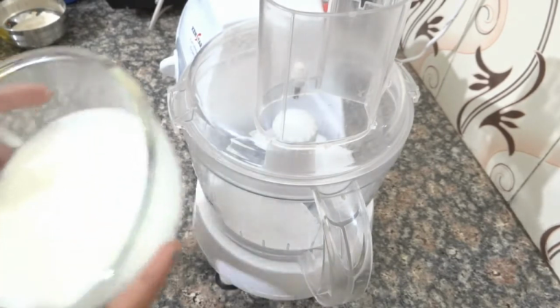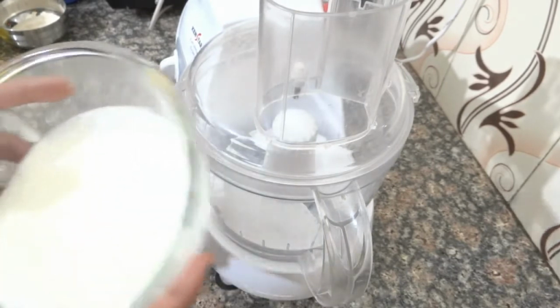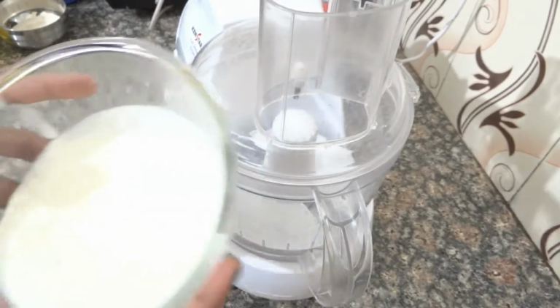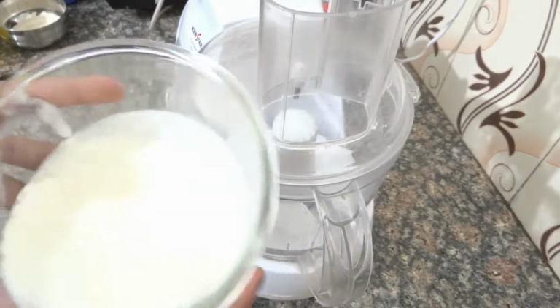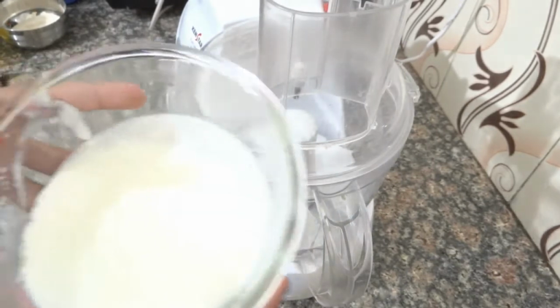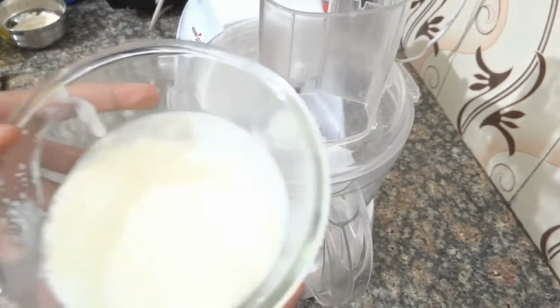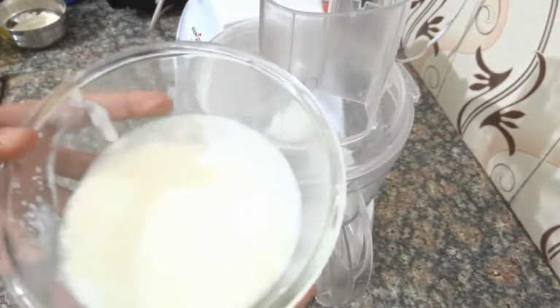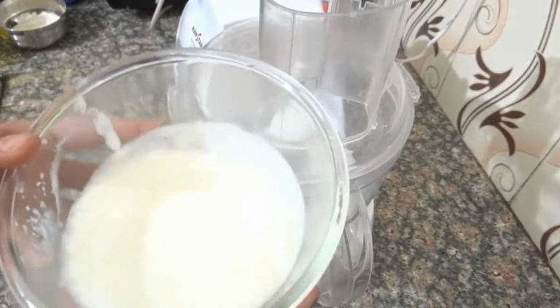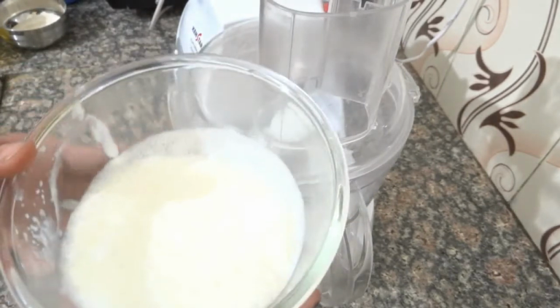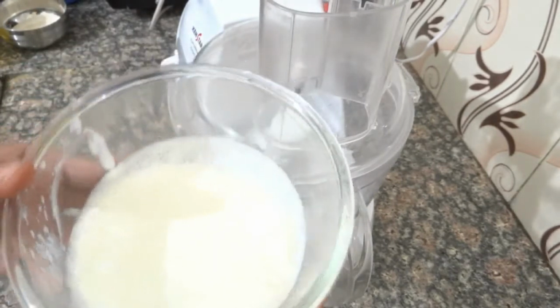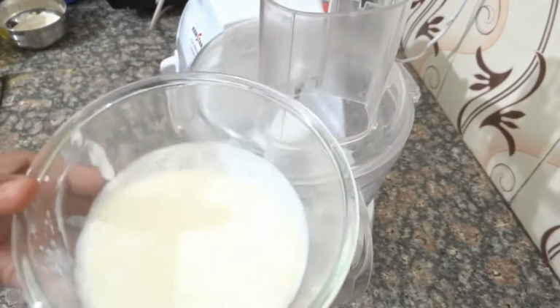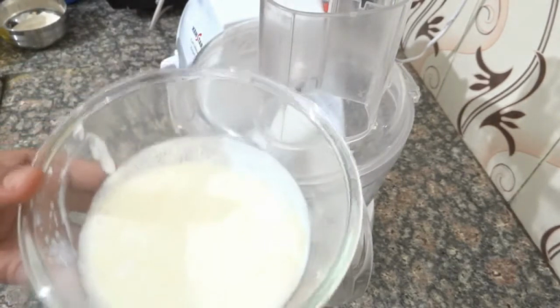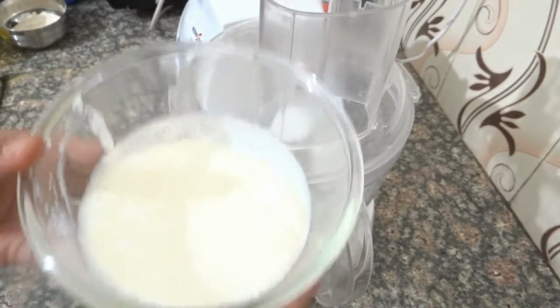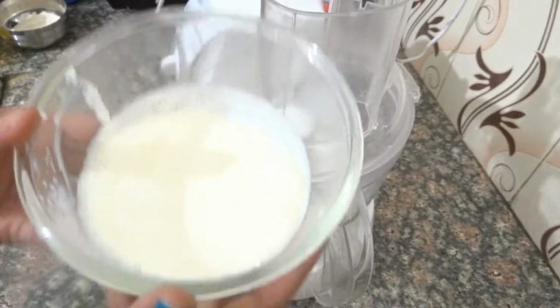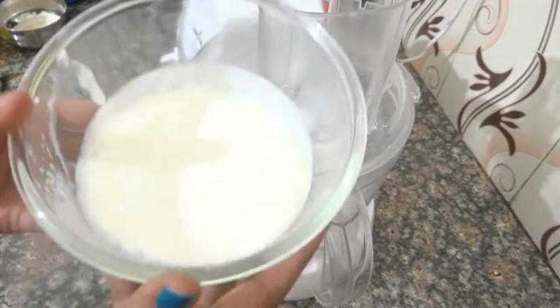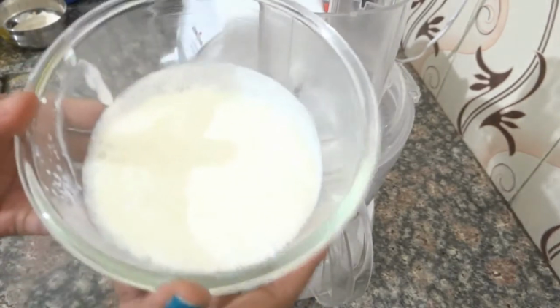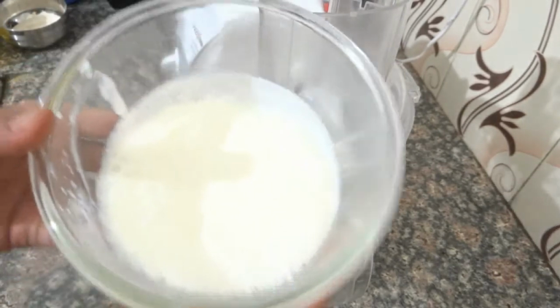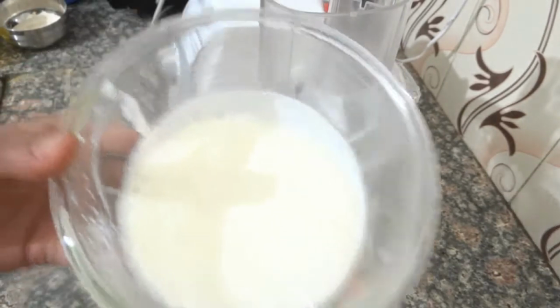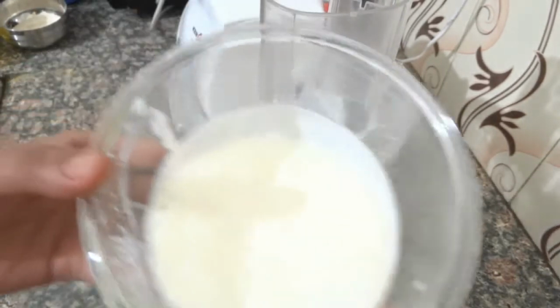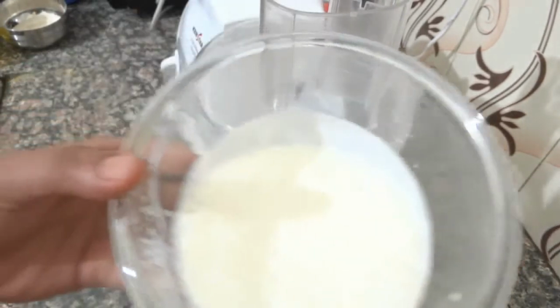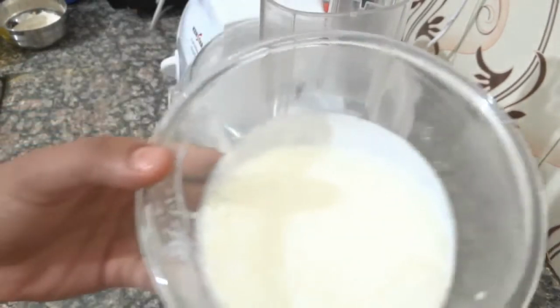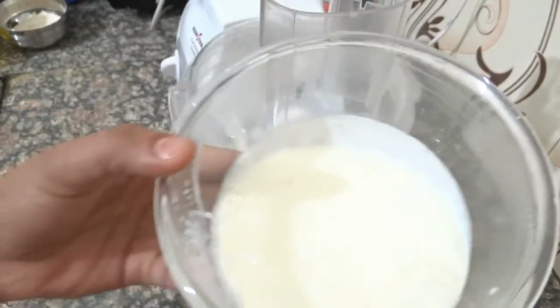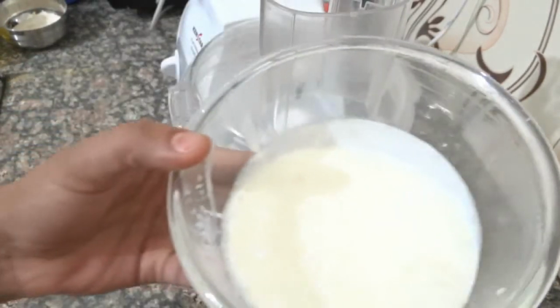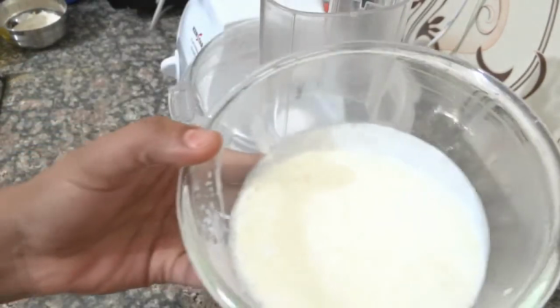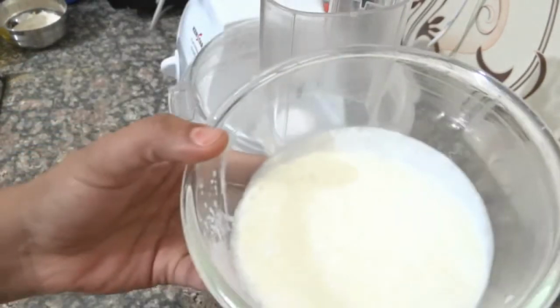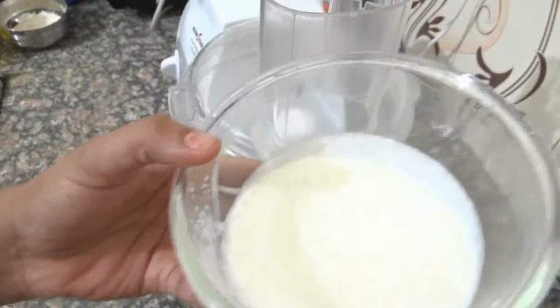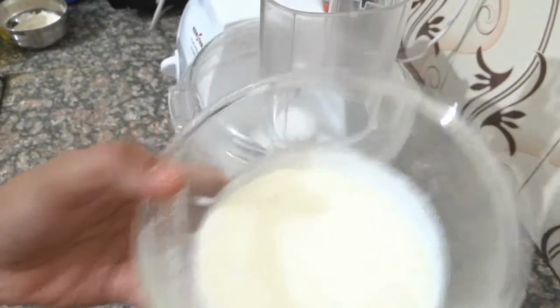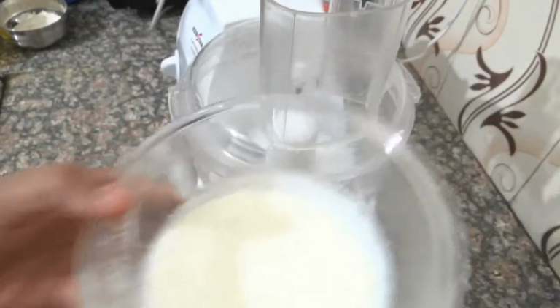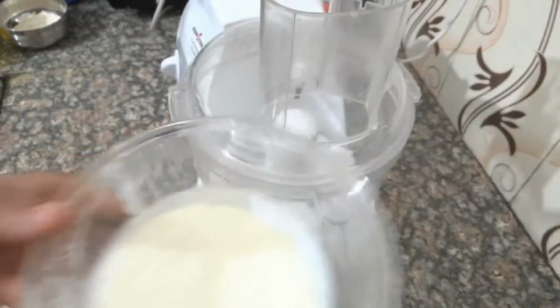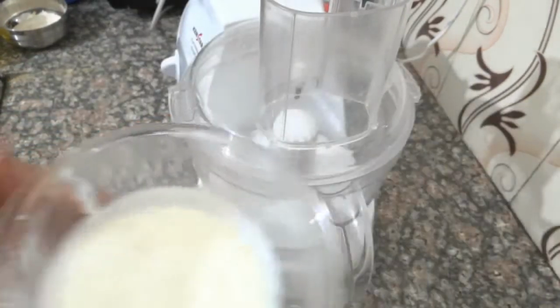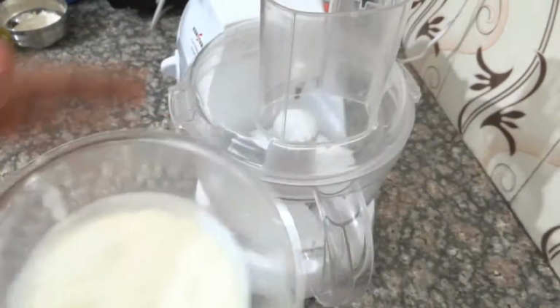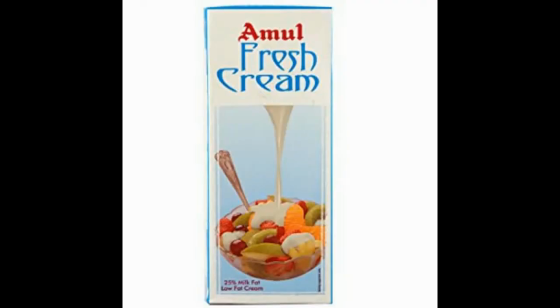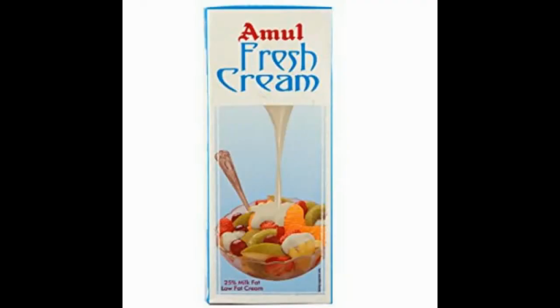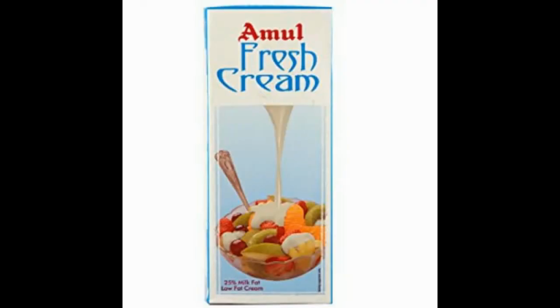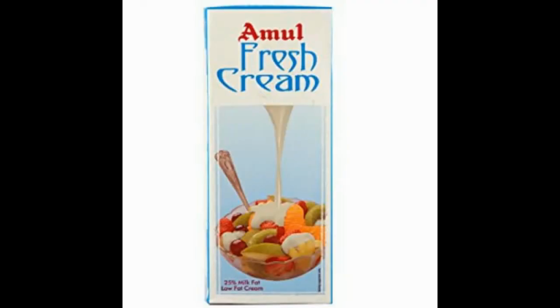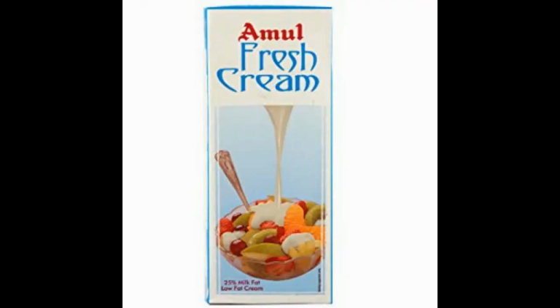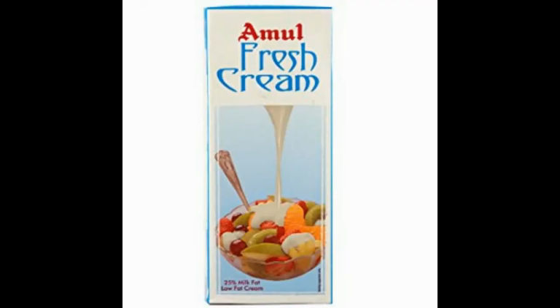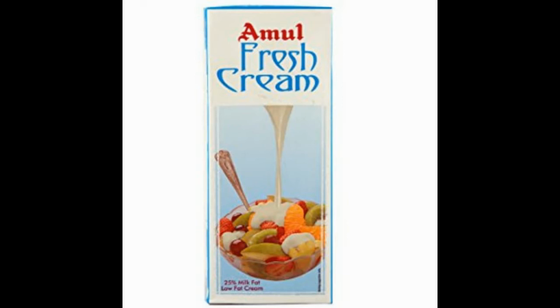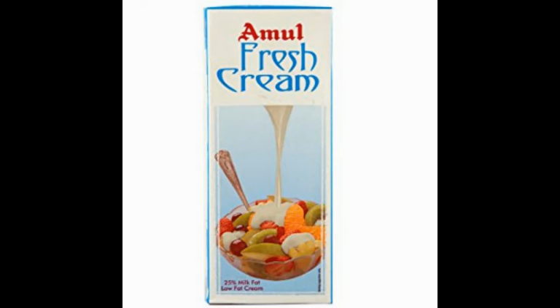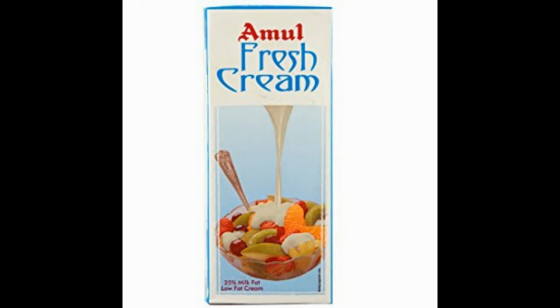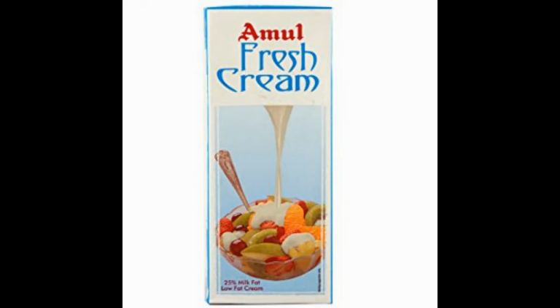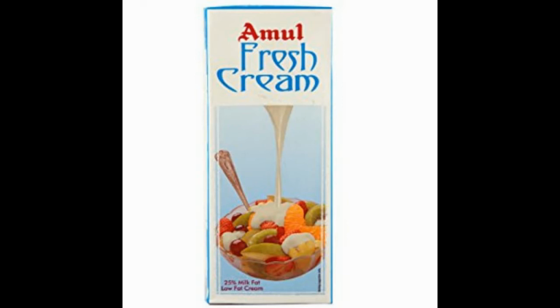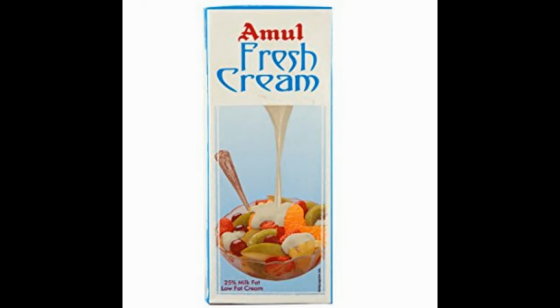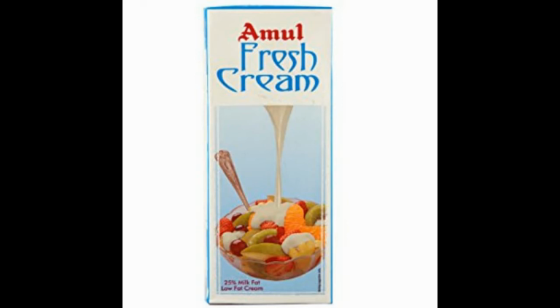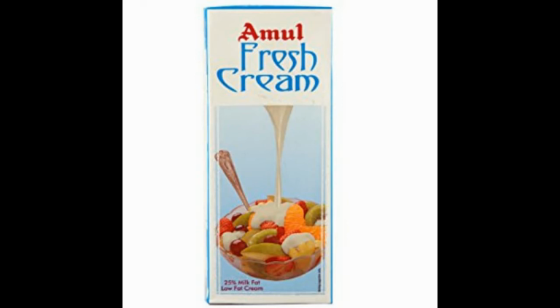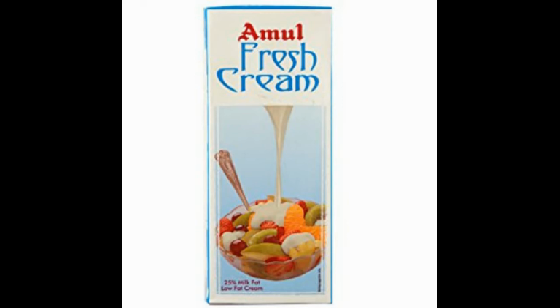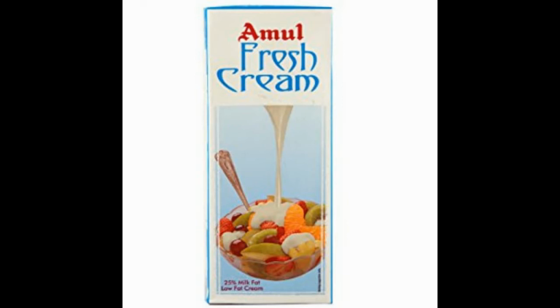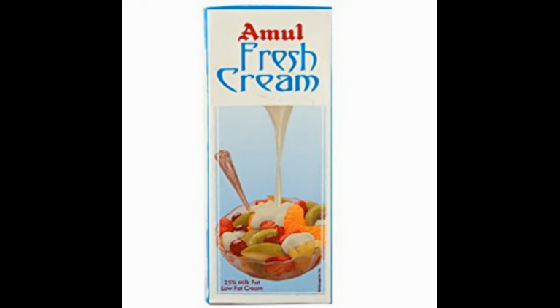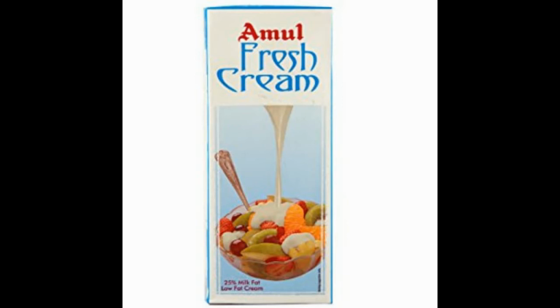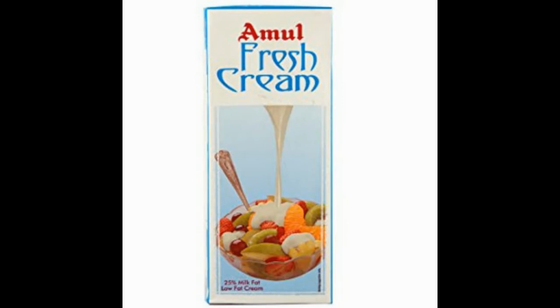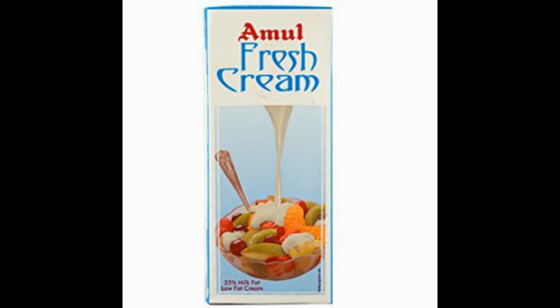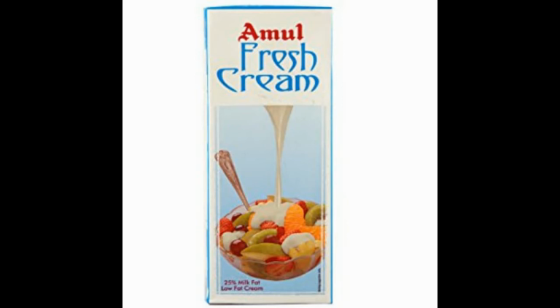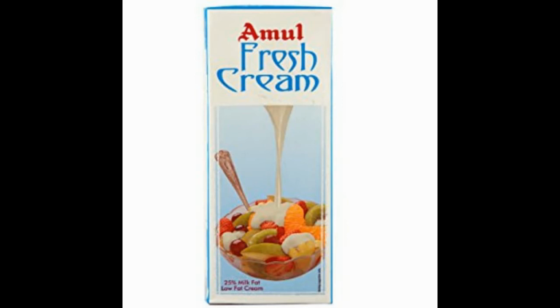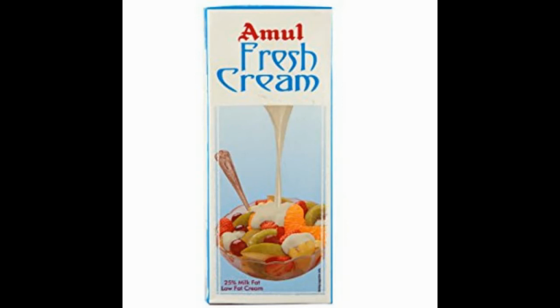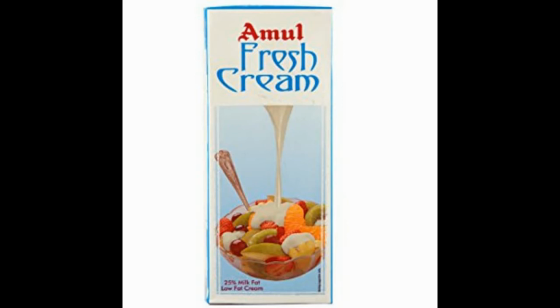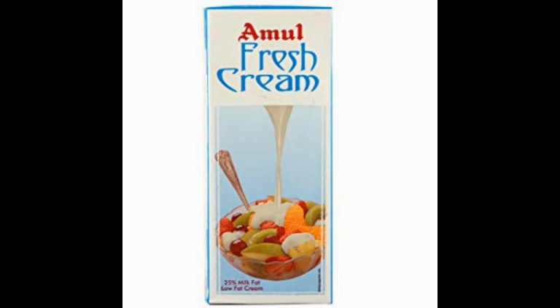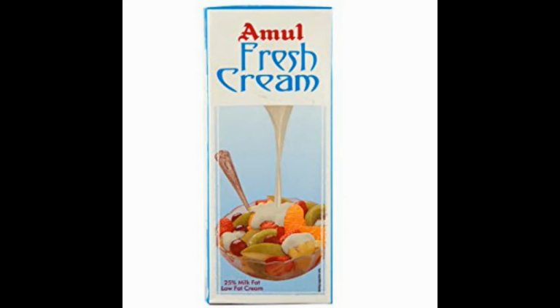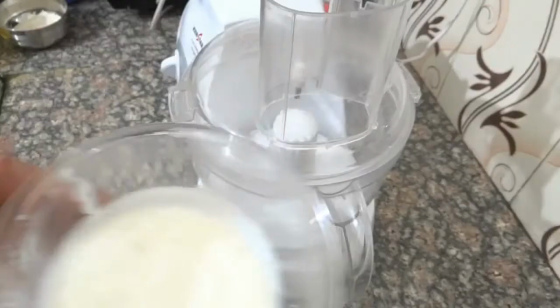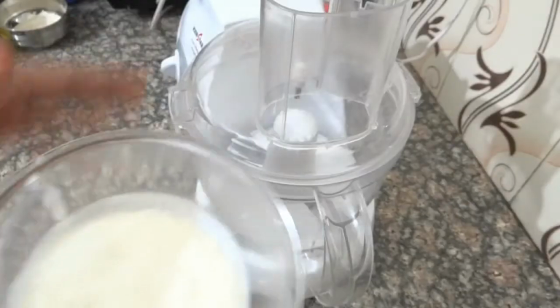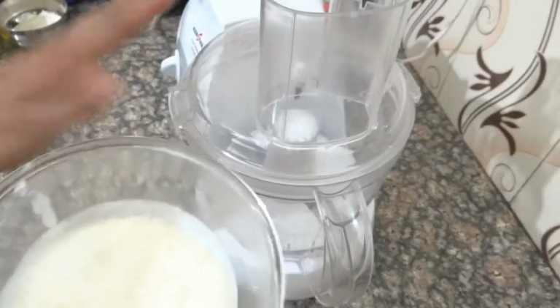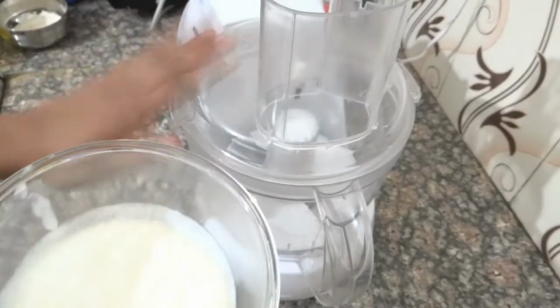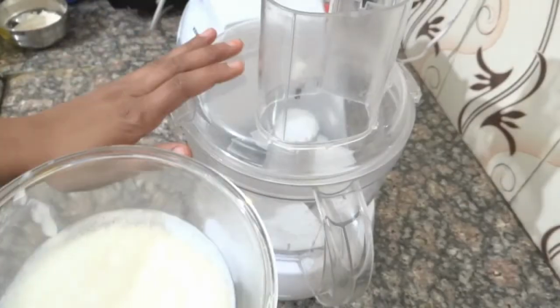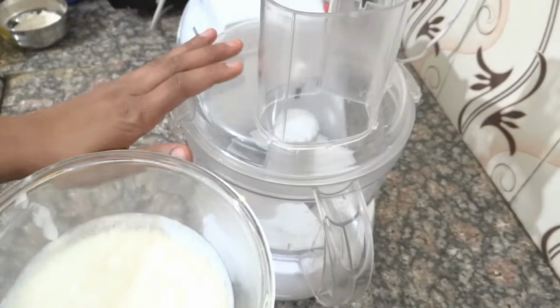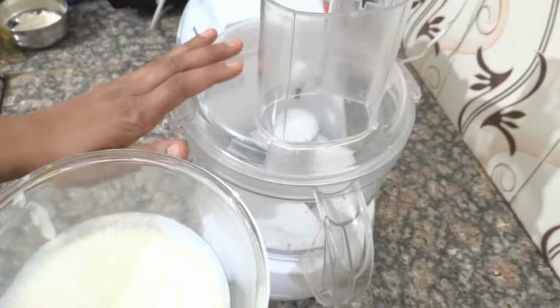For this, I have a fresh cream. I am going to put it in the food processor.